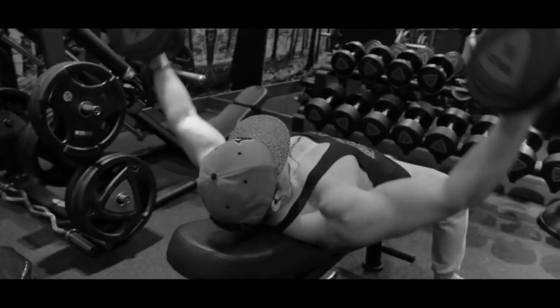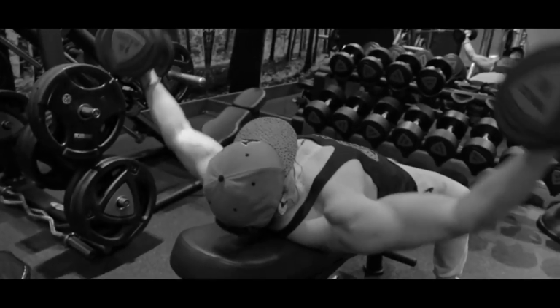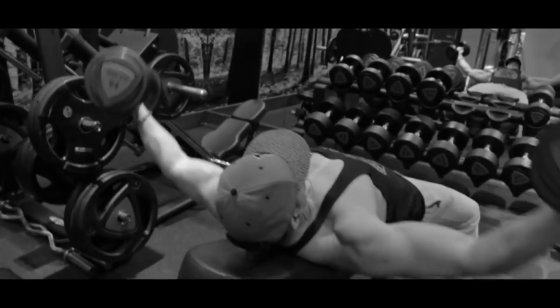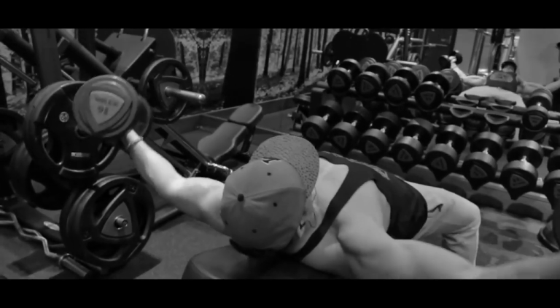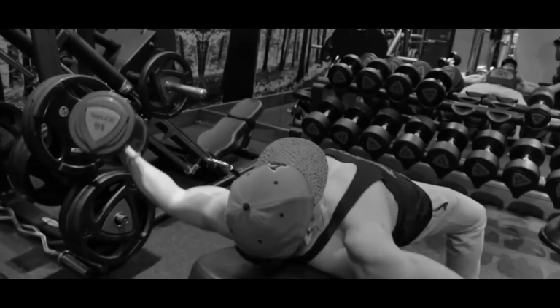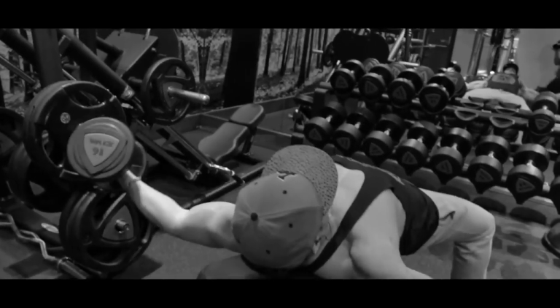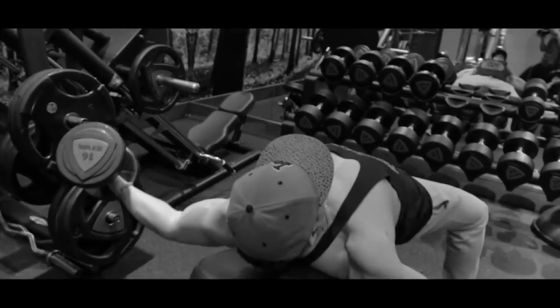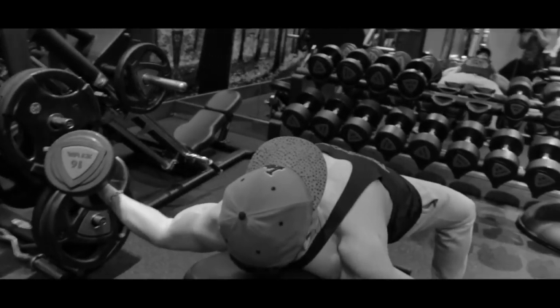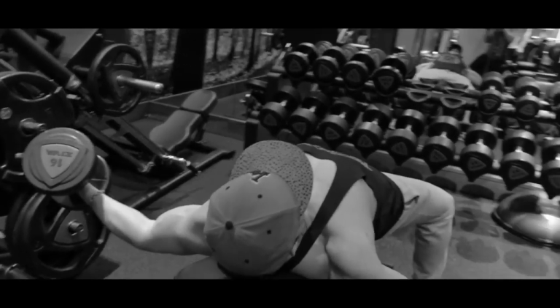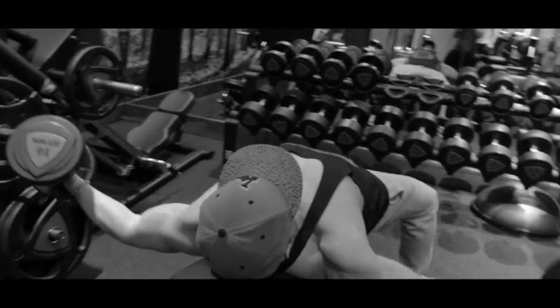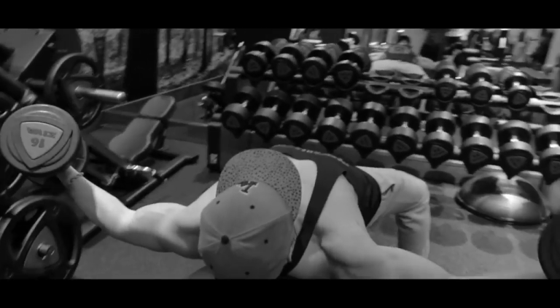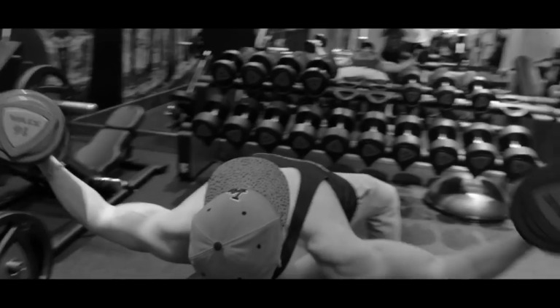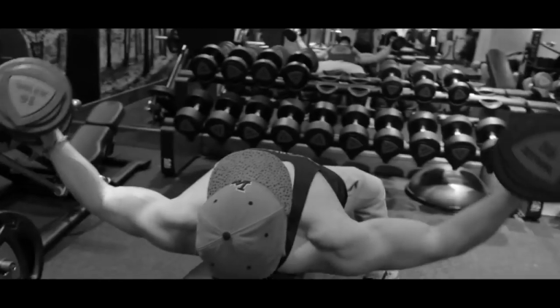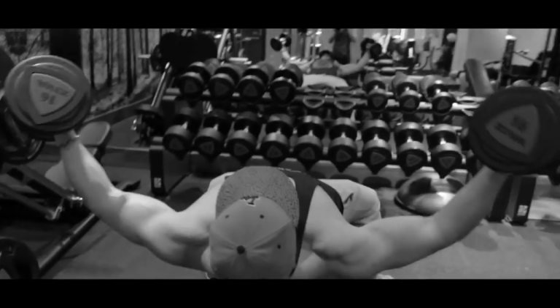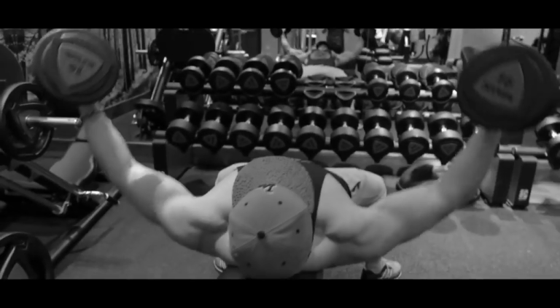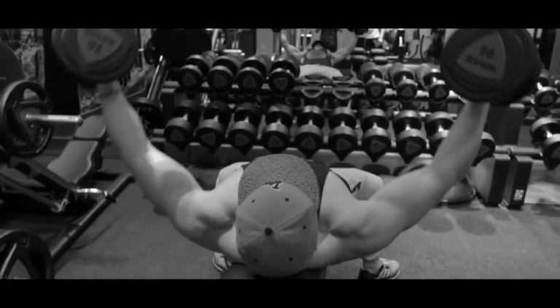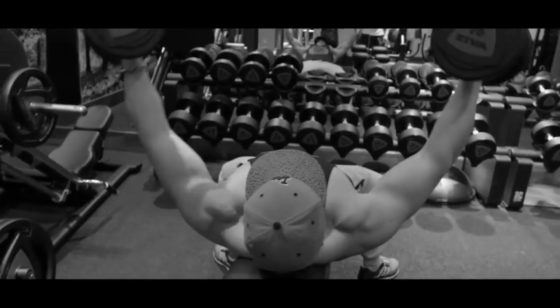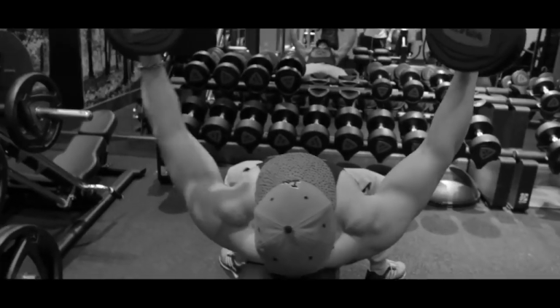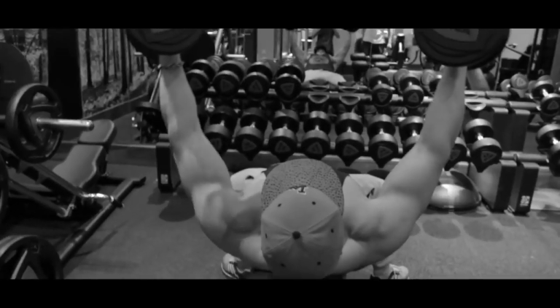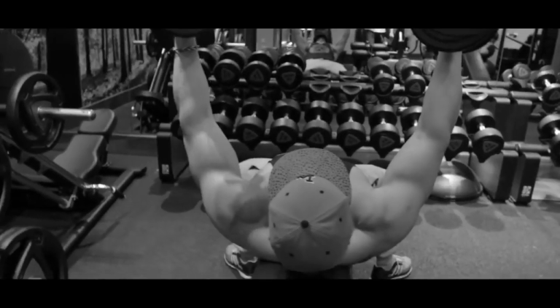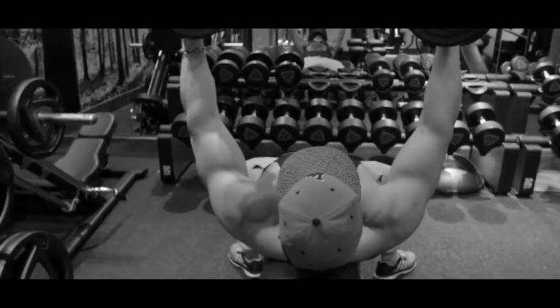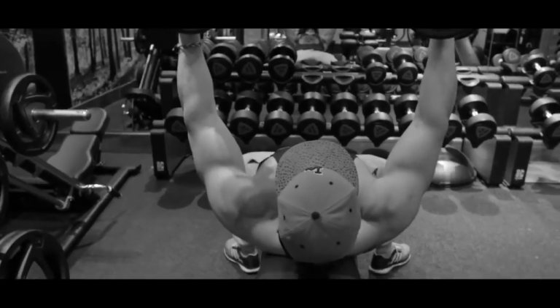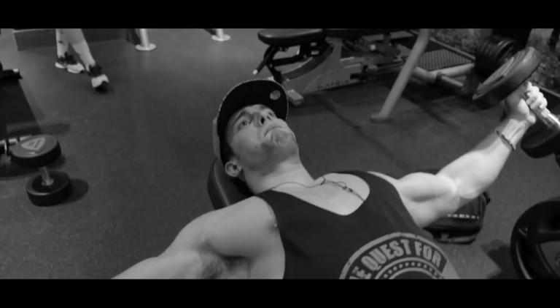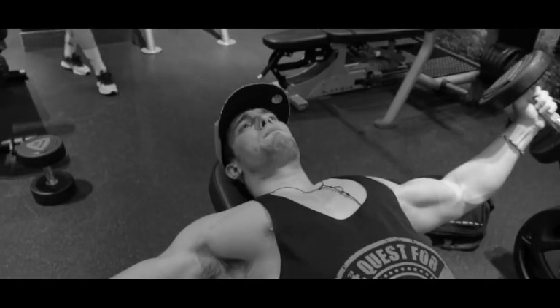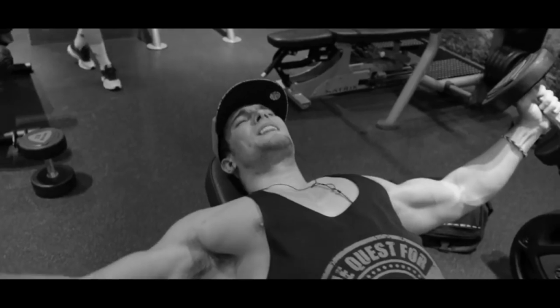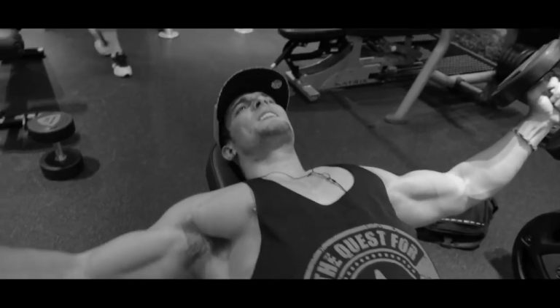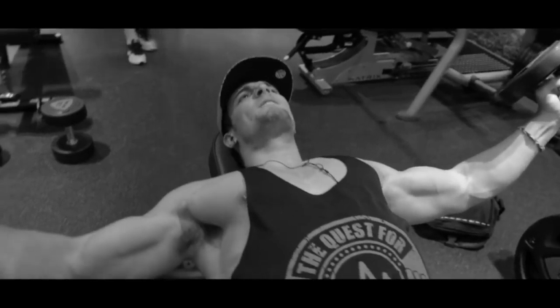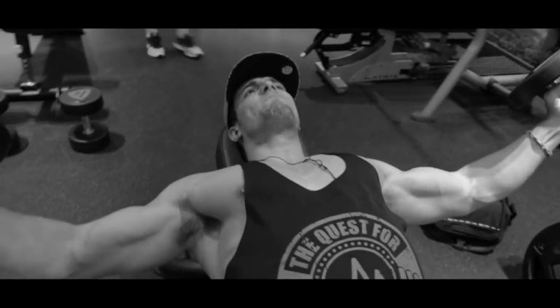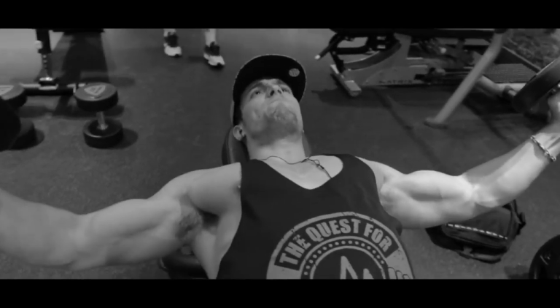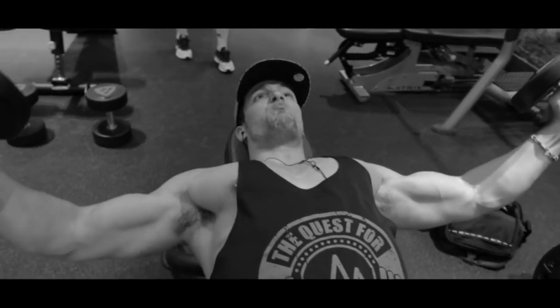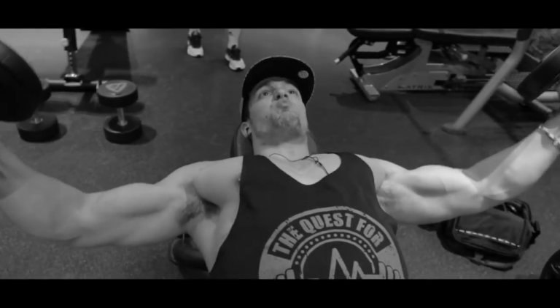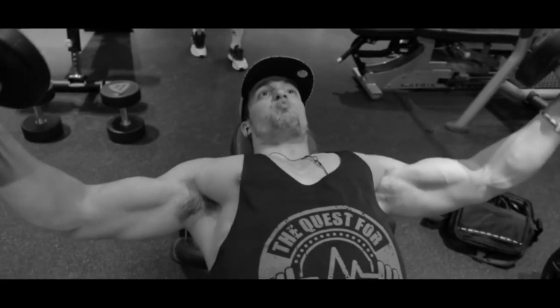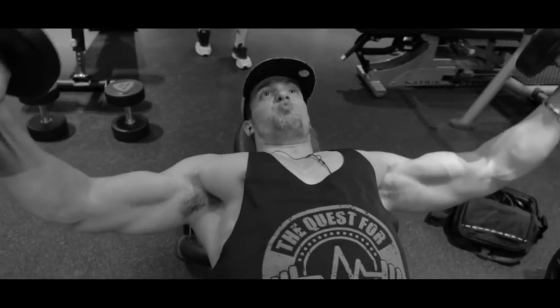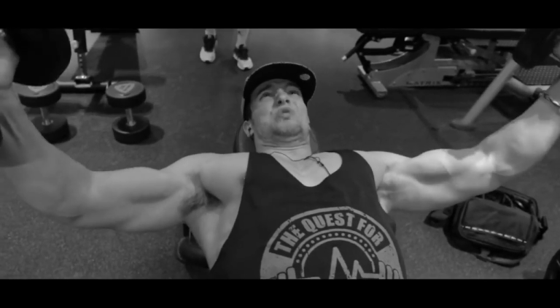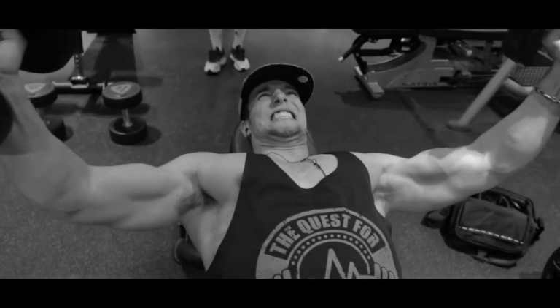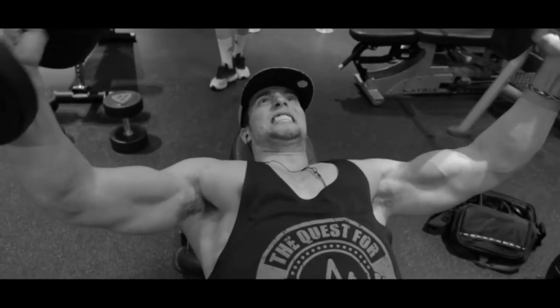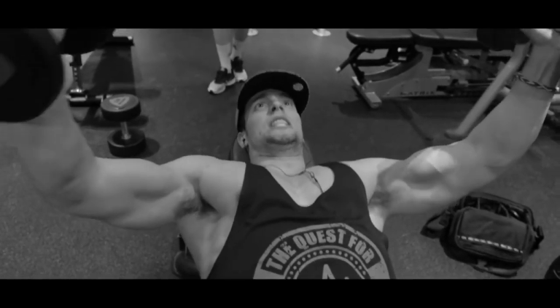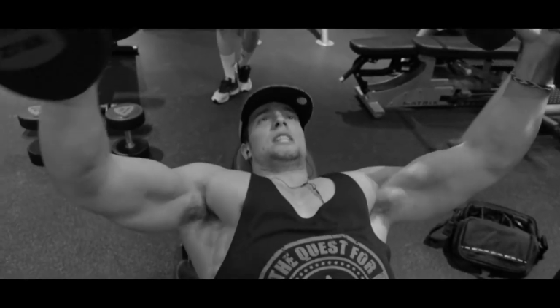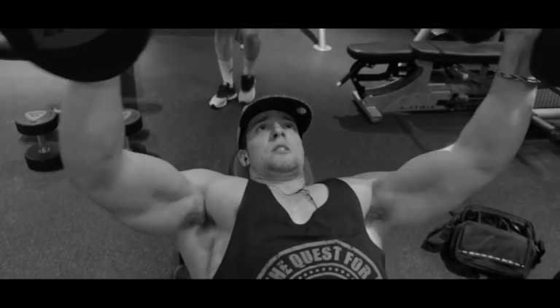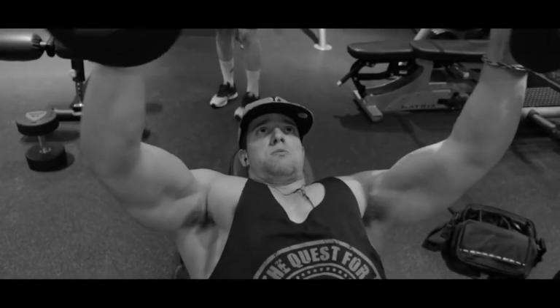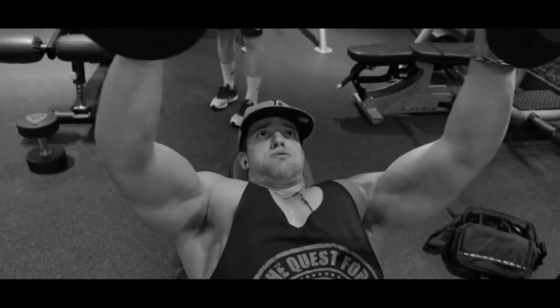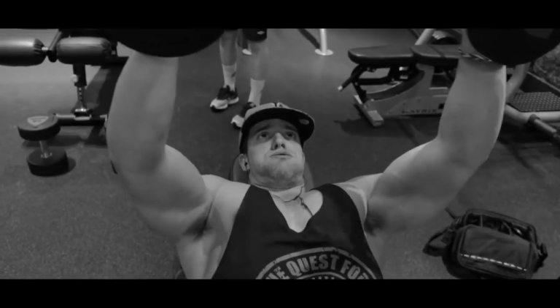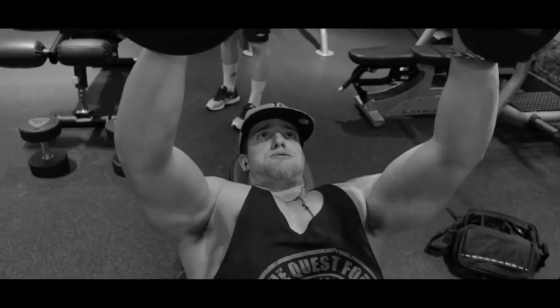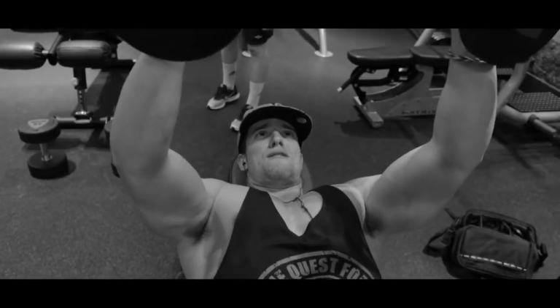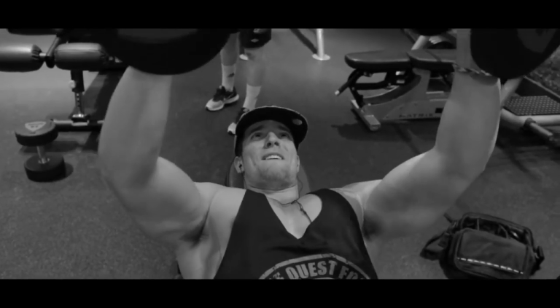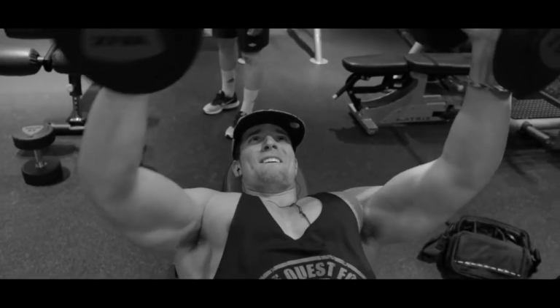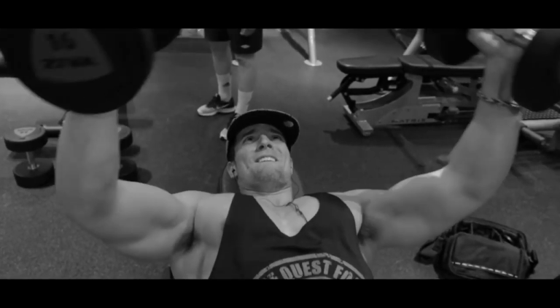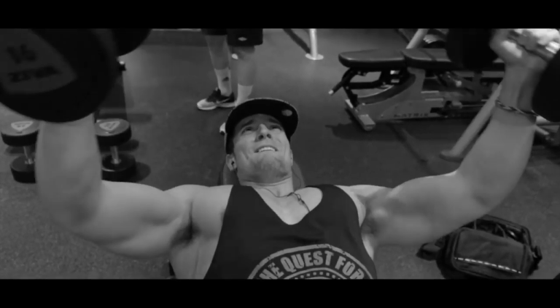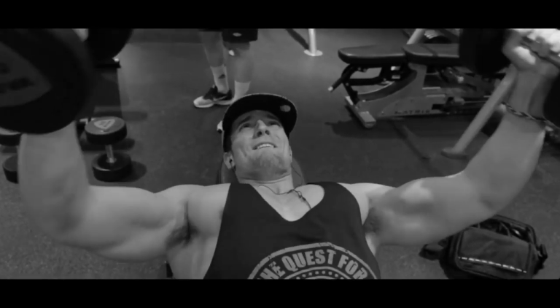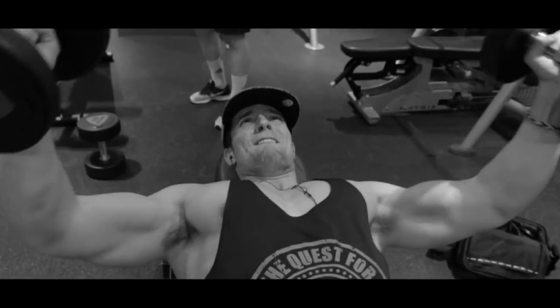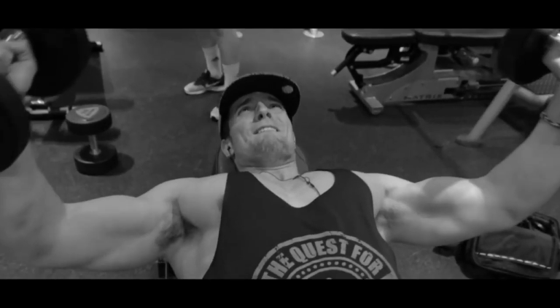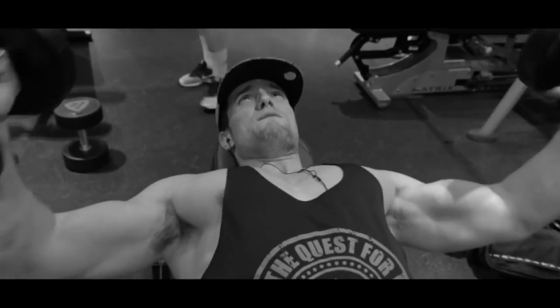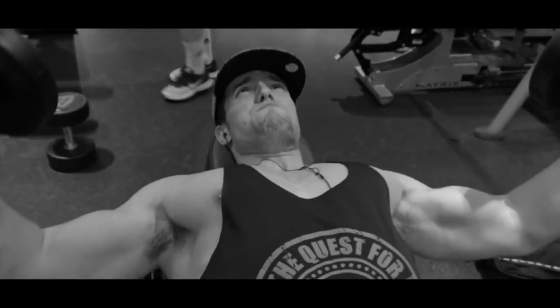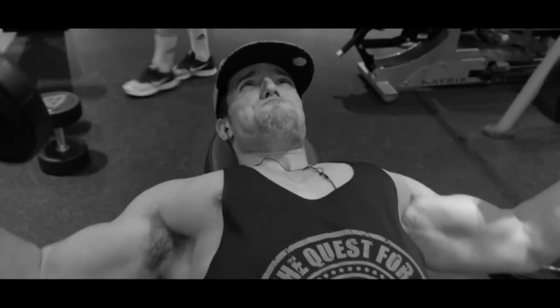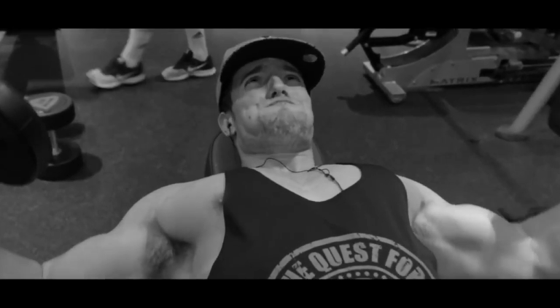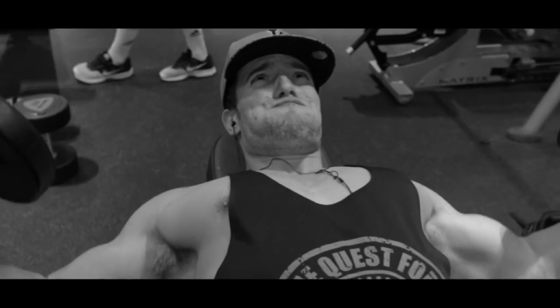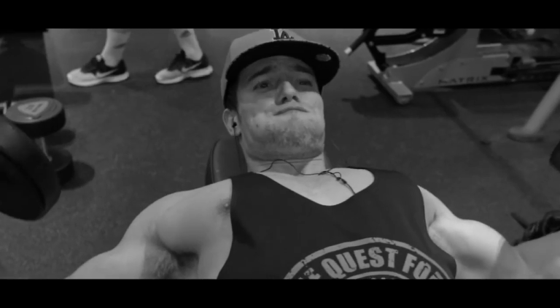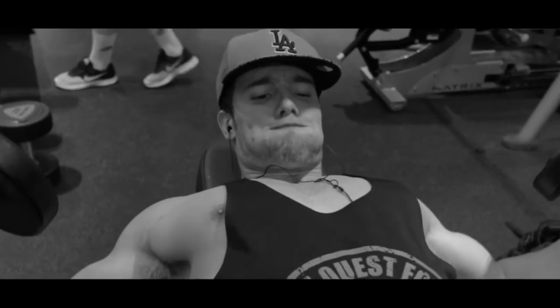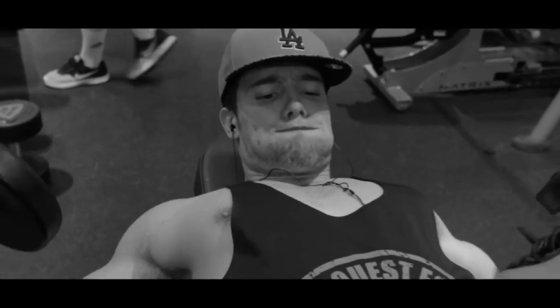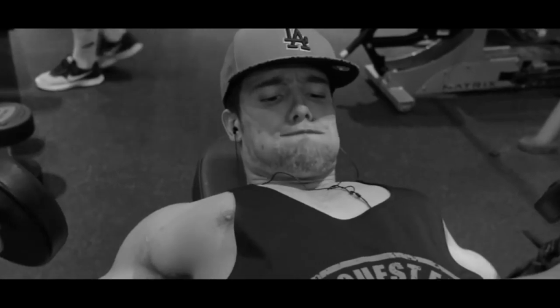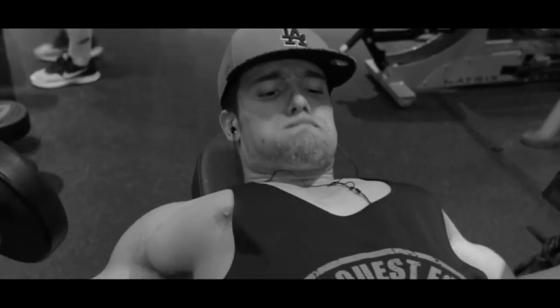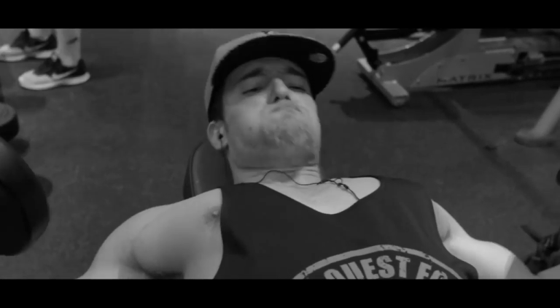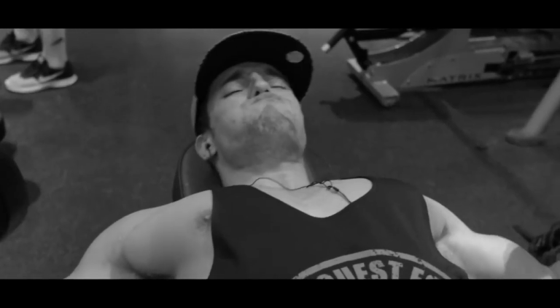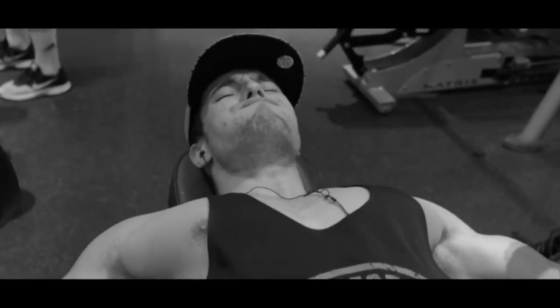I leave strength work at the beginning of my workout. I usually do one exercise like the bench press, squat, or deadlift that consists of very heavy lifts, and the rest will be high repetition, high volume training.